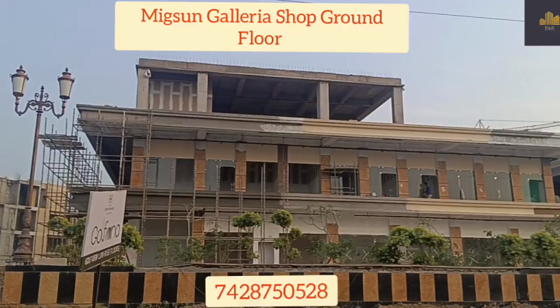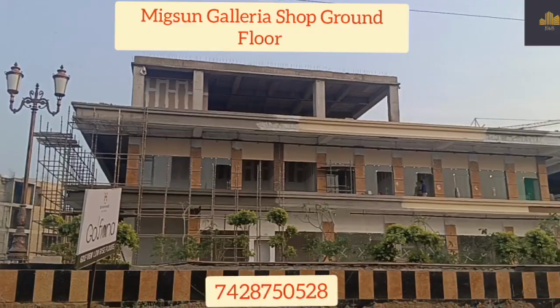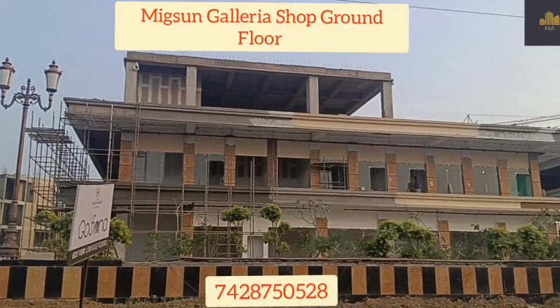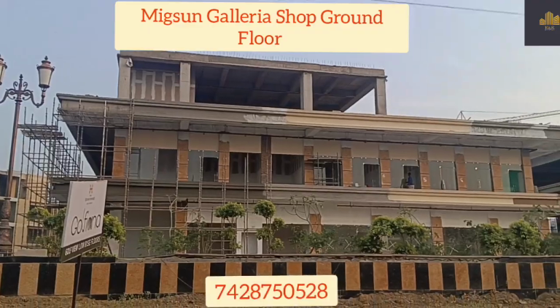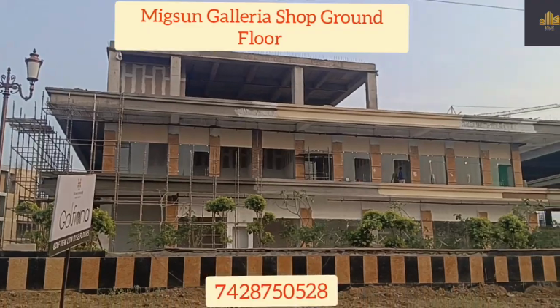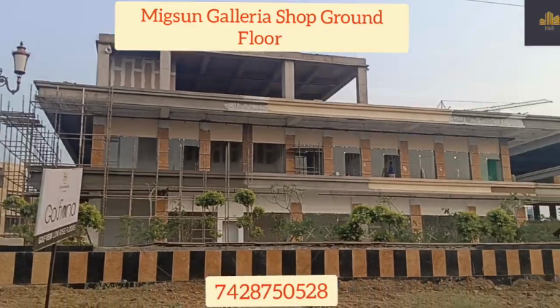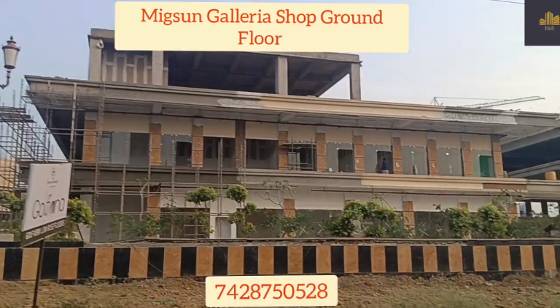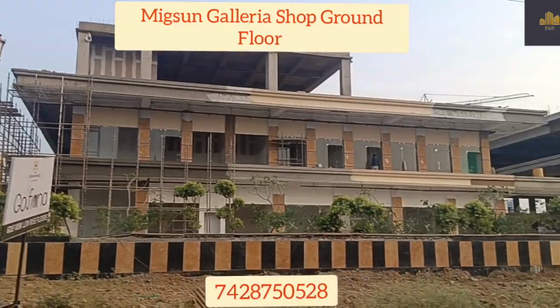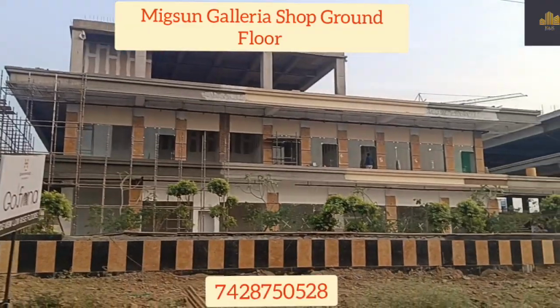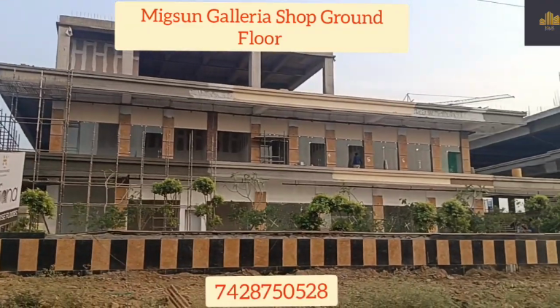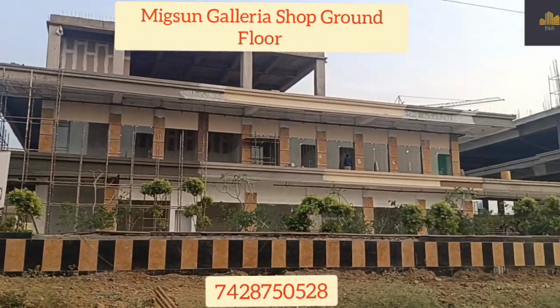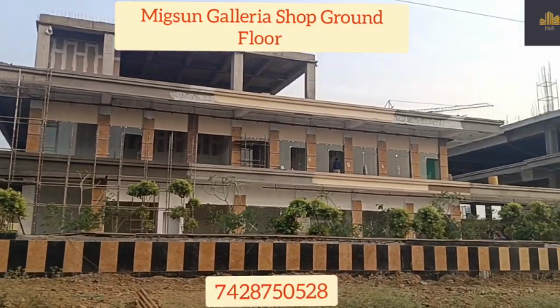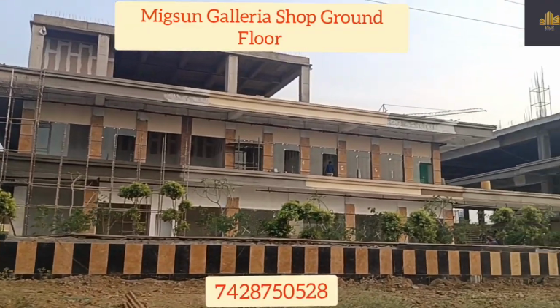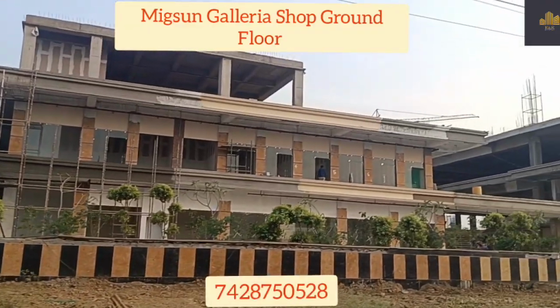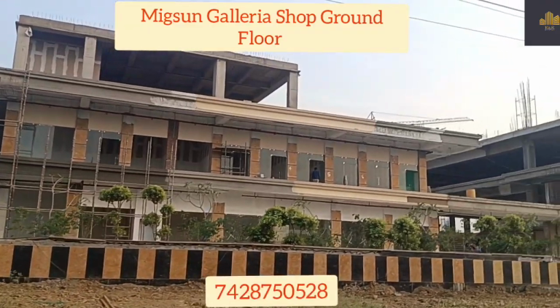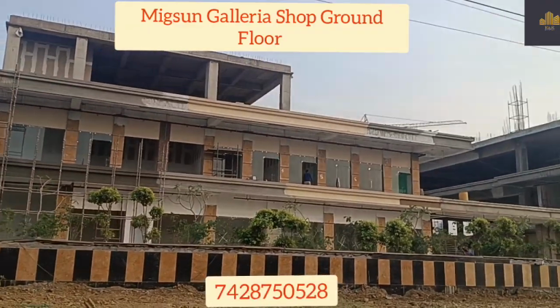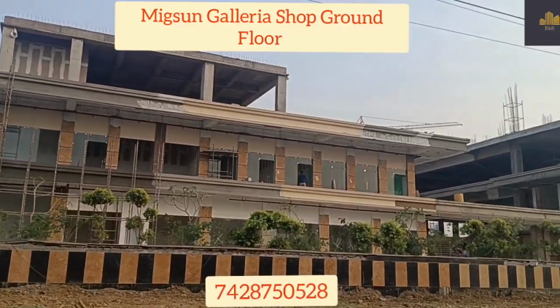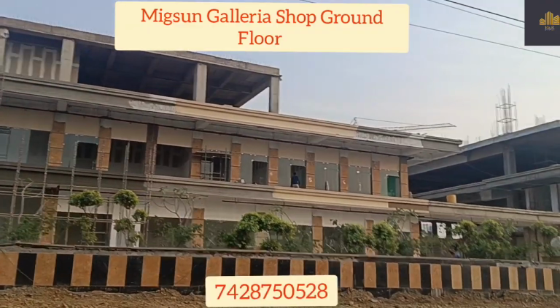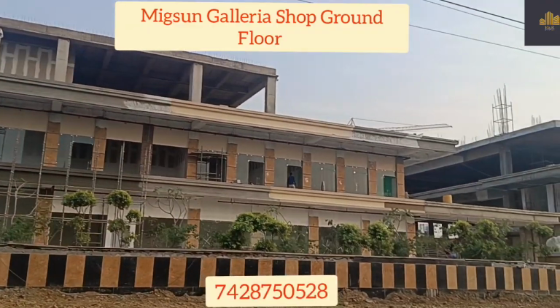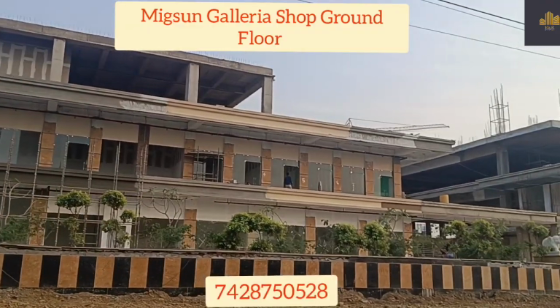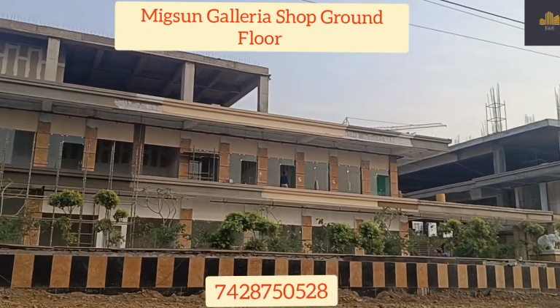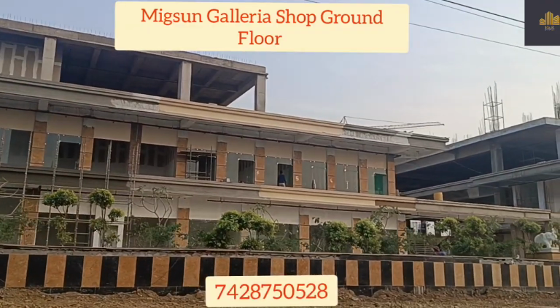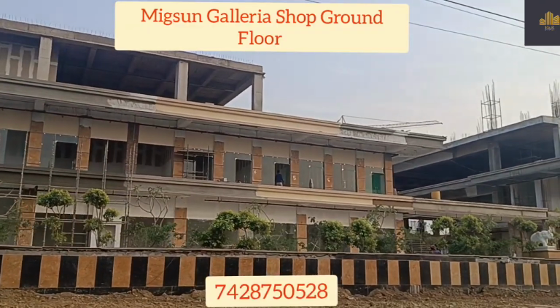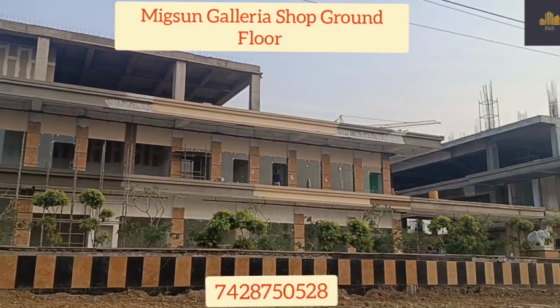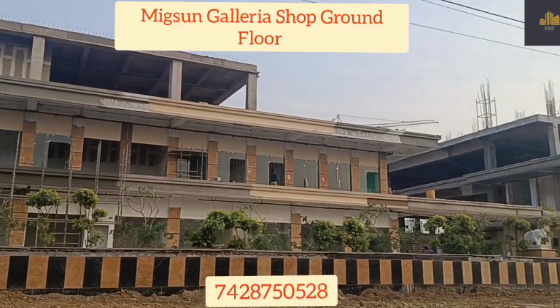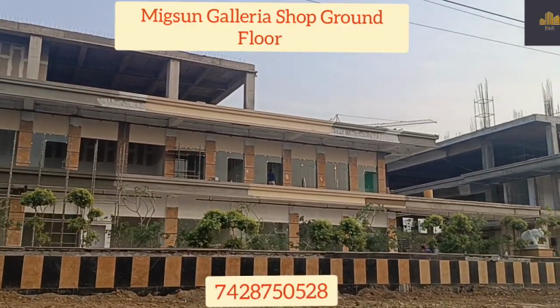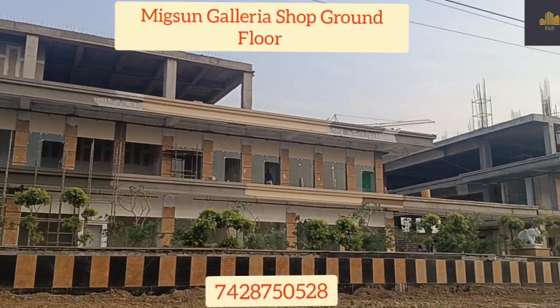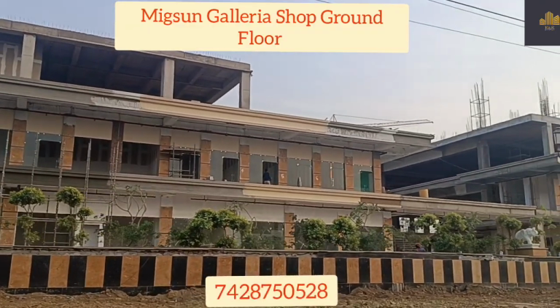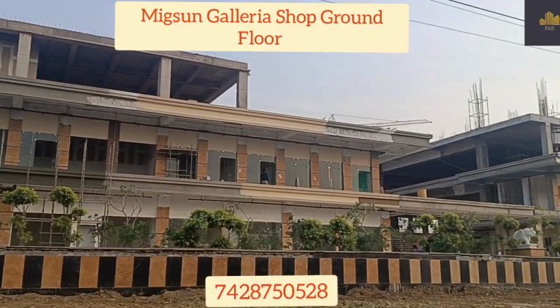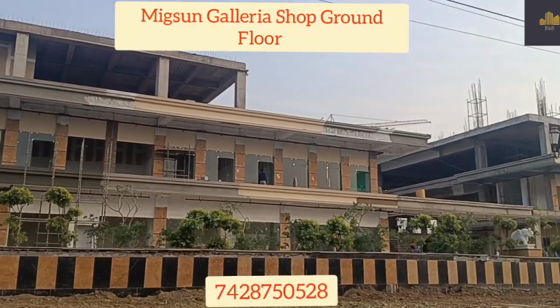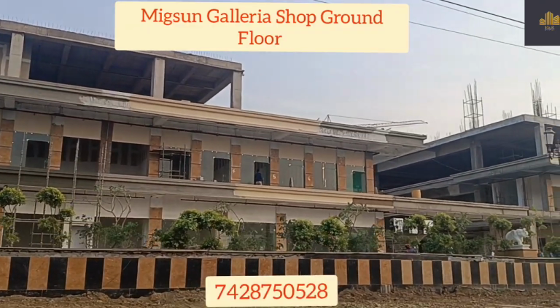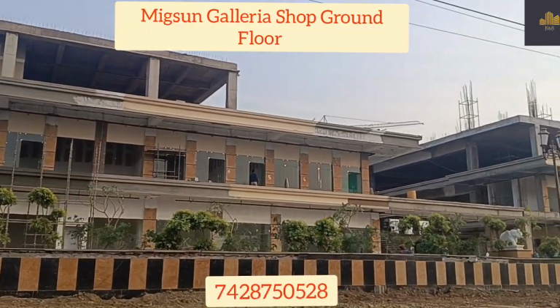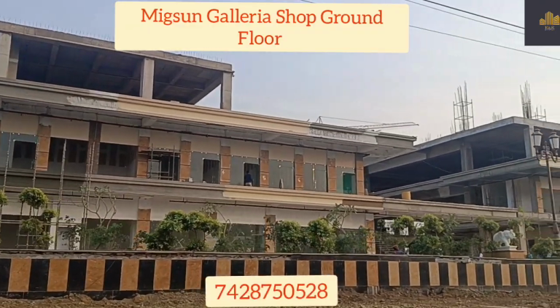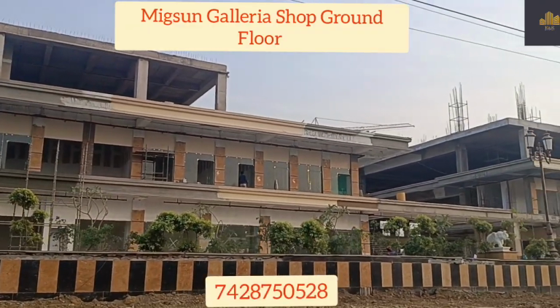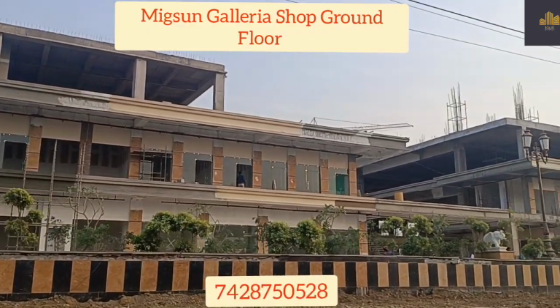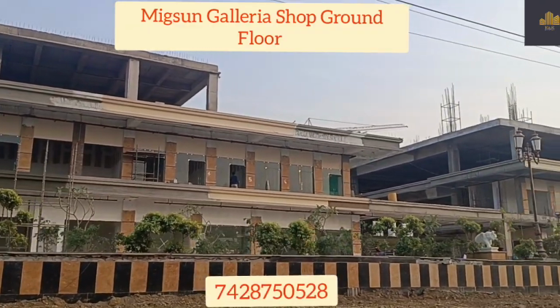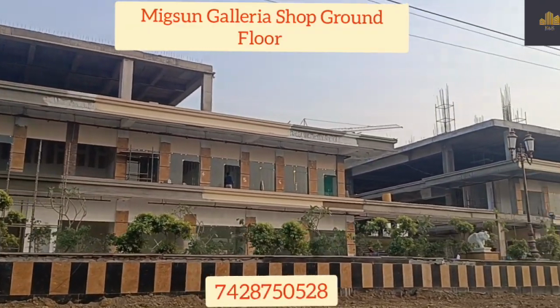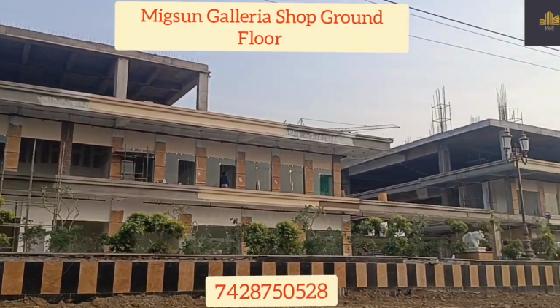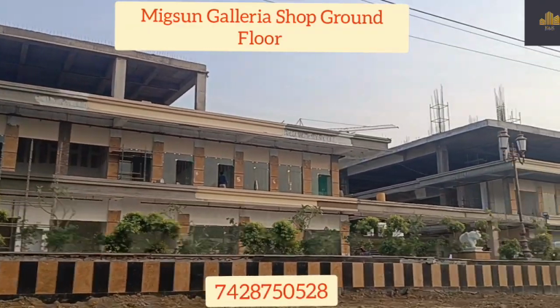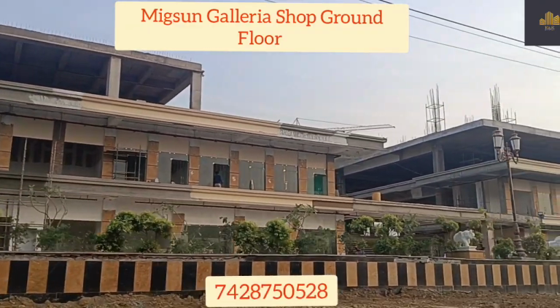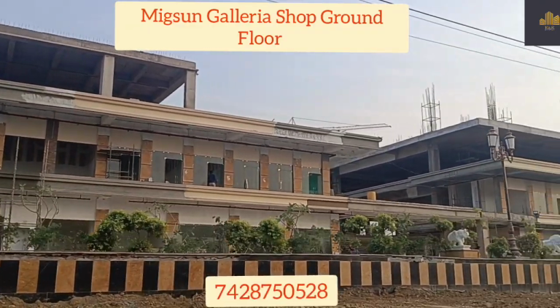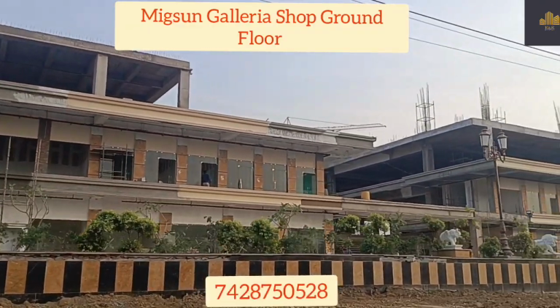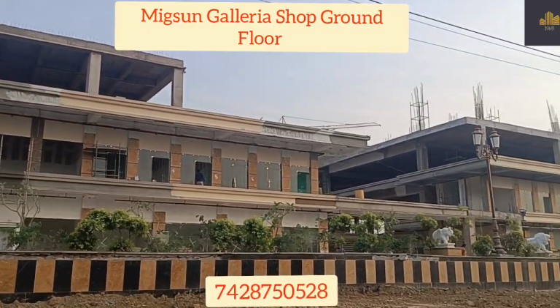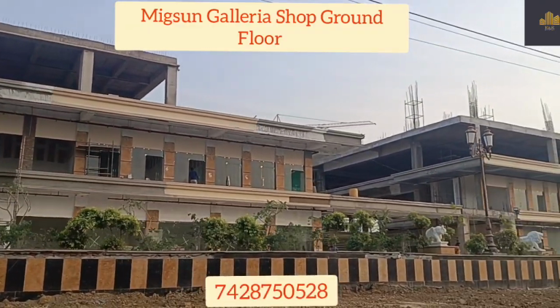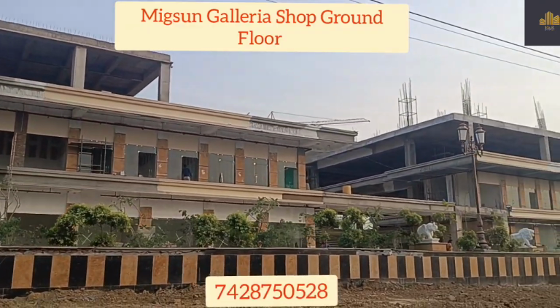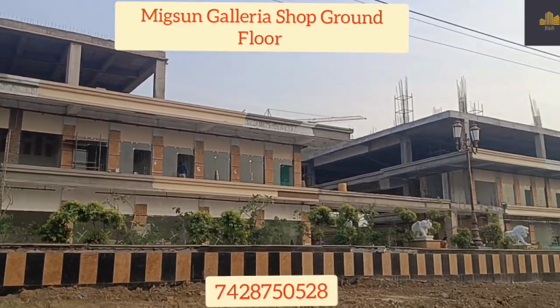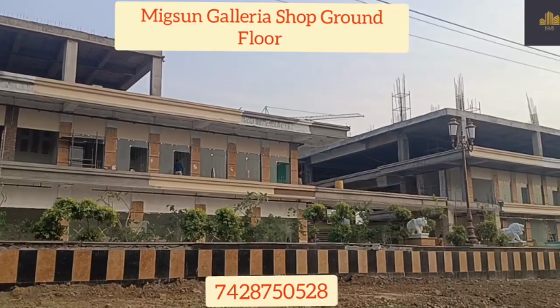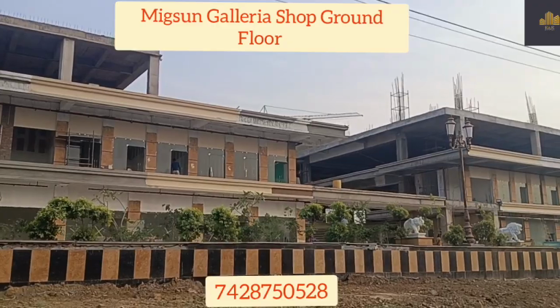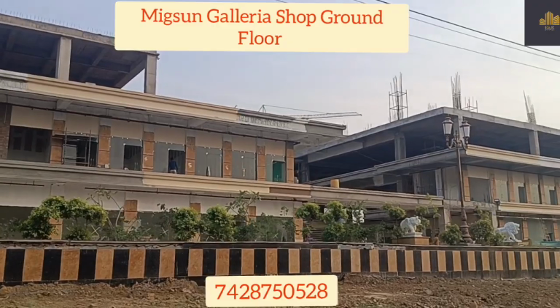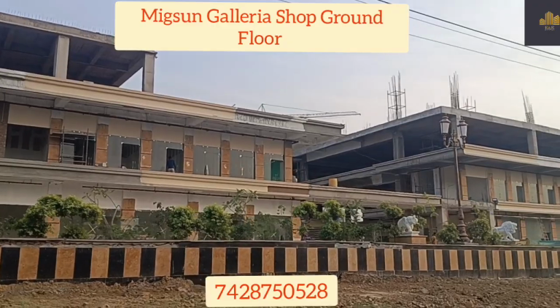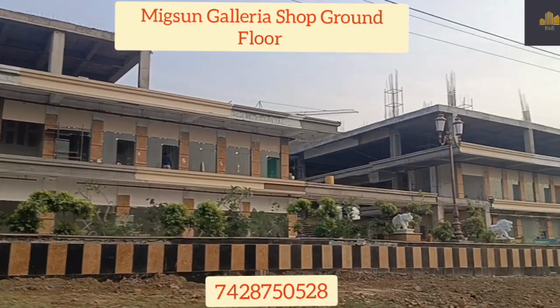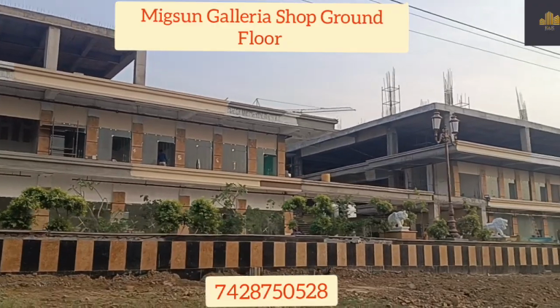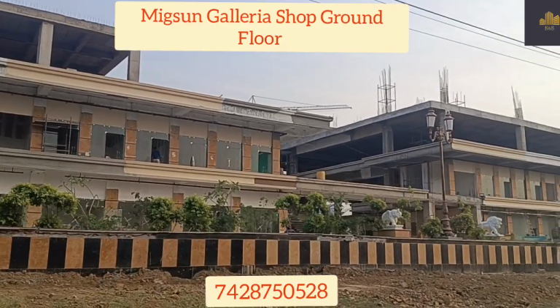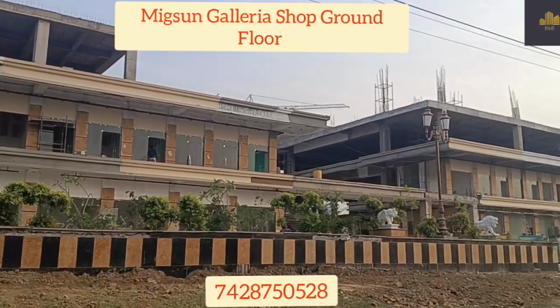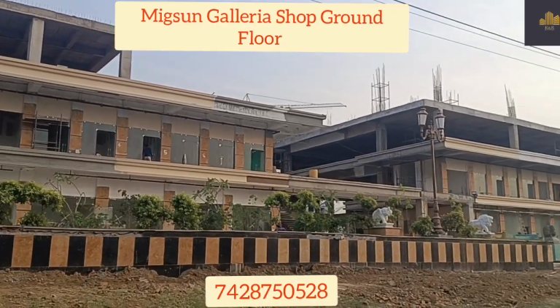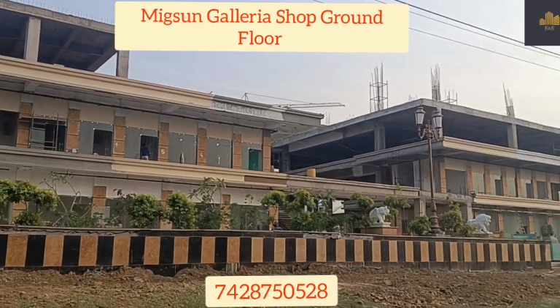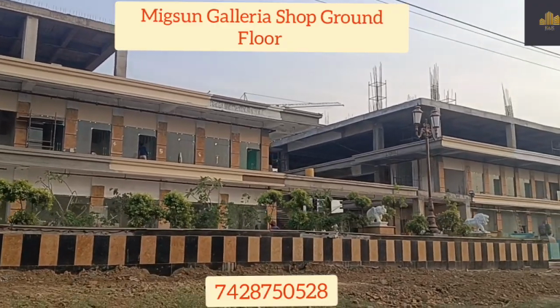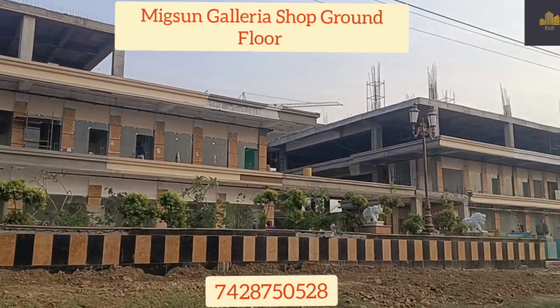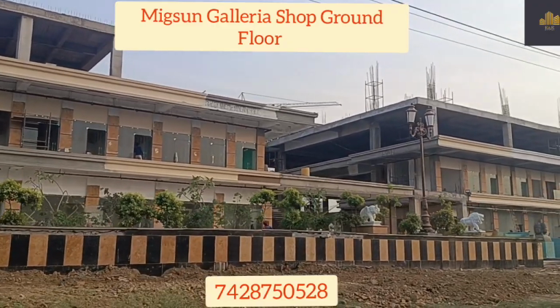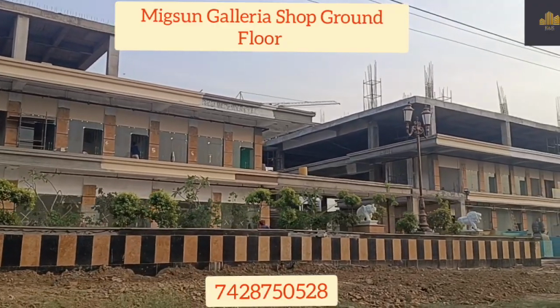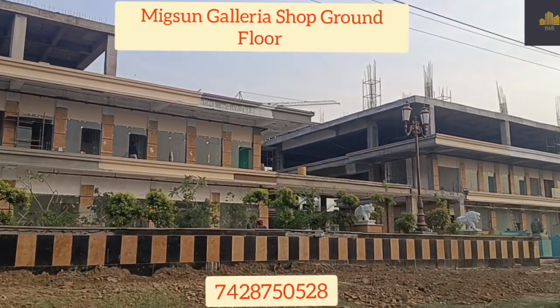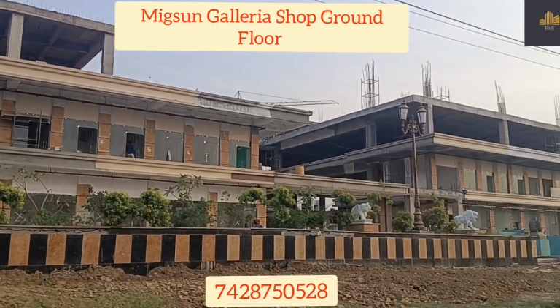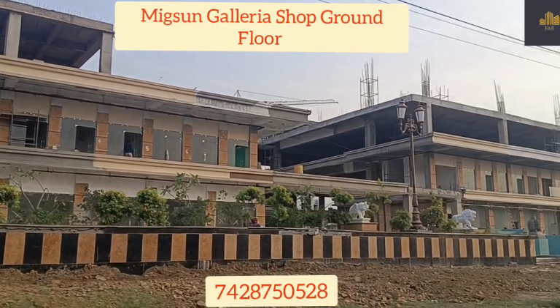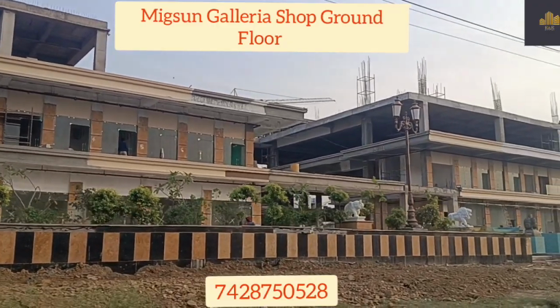Hi friends, I'm Rakesh talking about this new video. This video is about a mix and gallery shop. It's a good option.